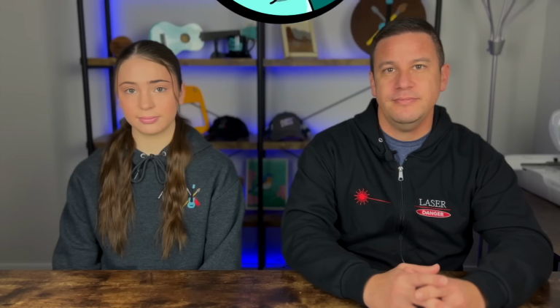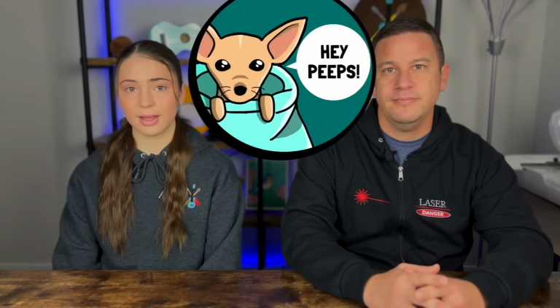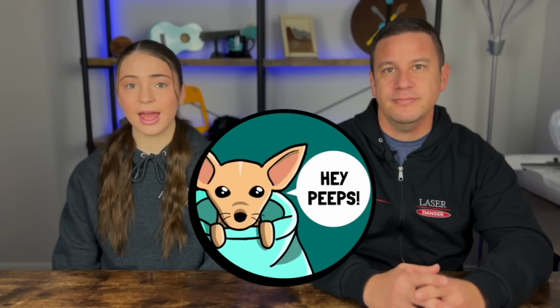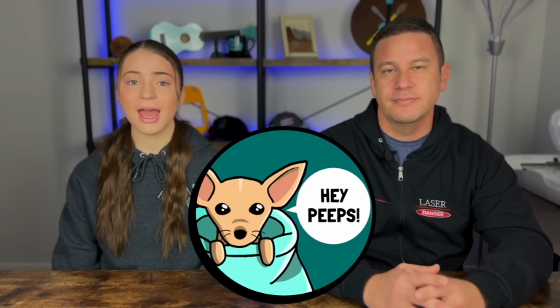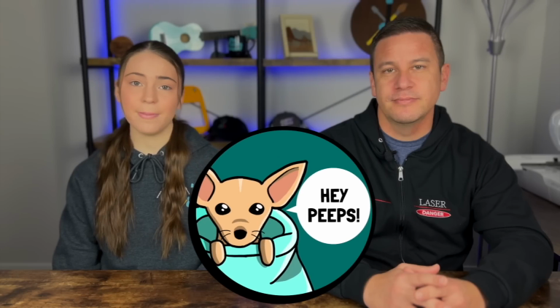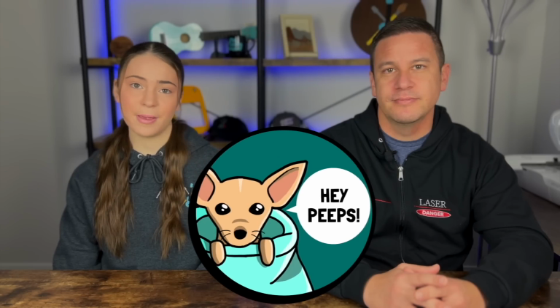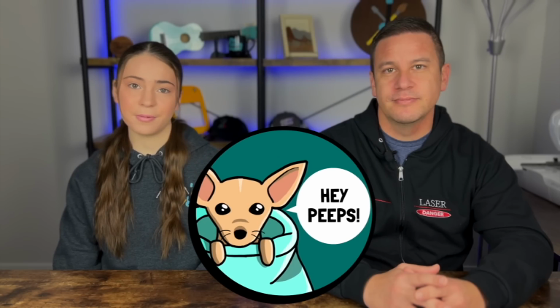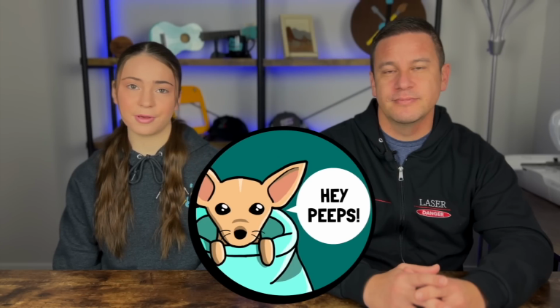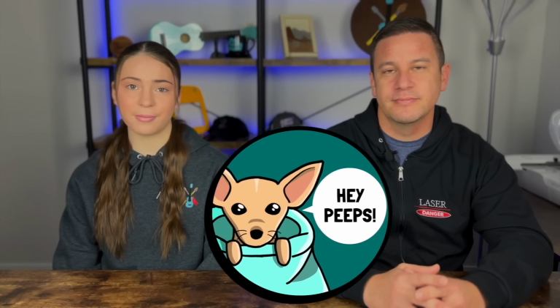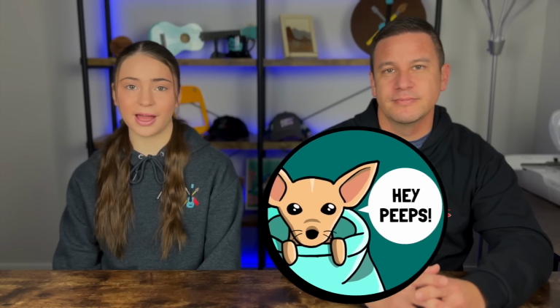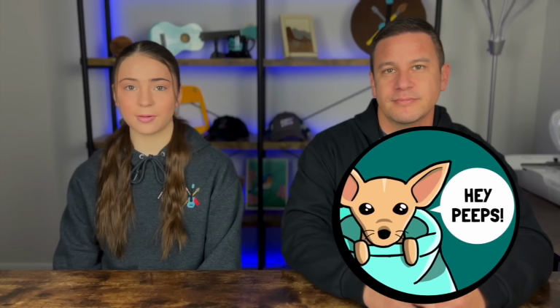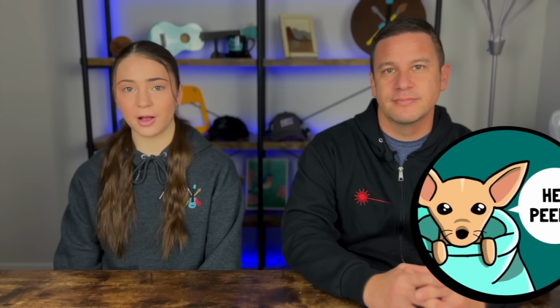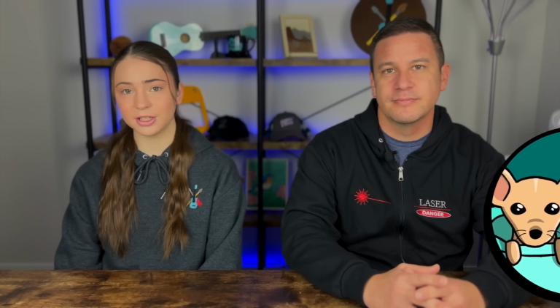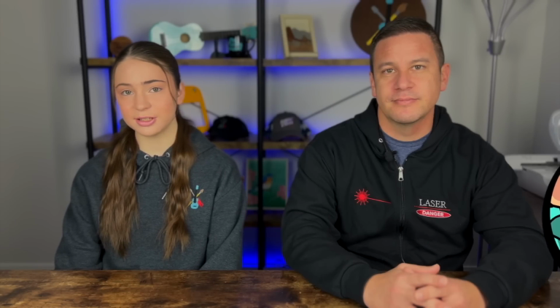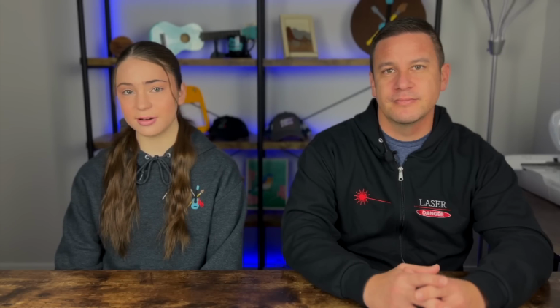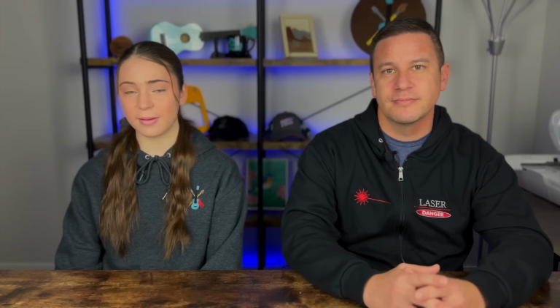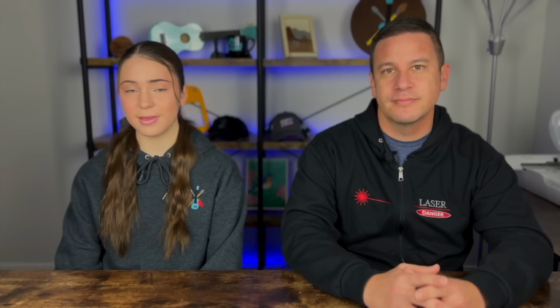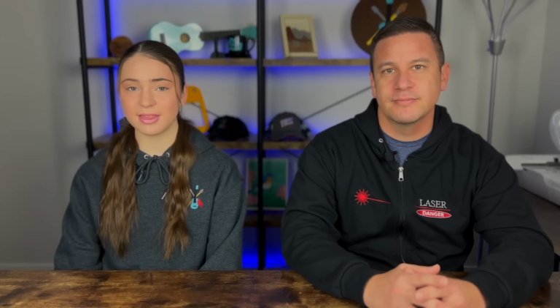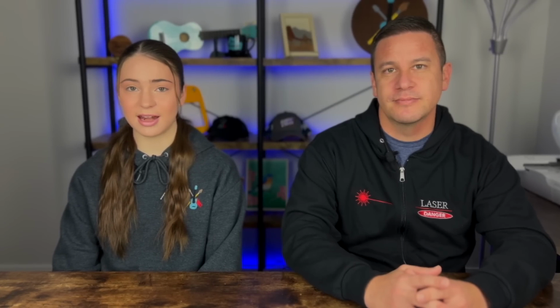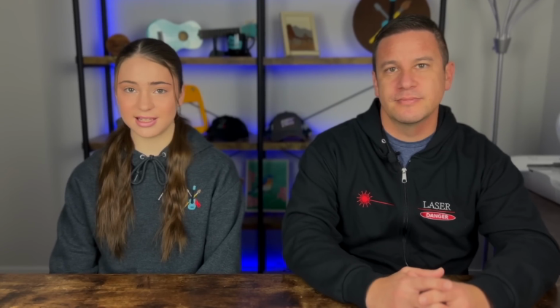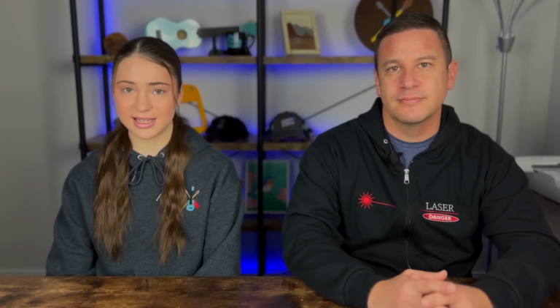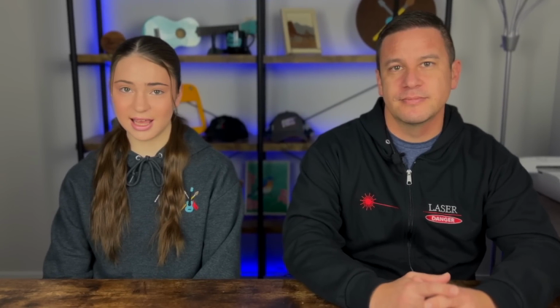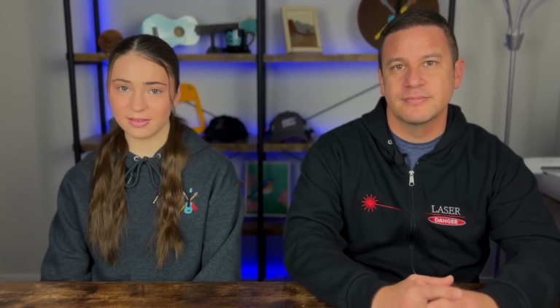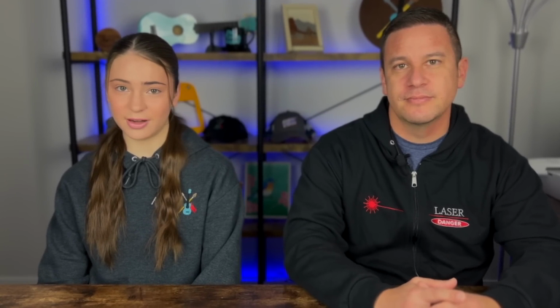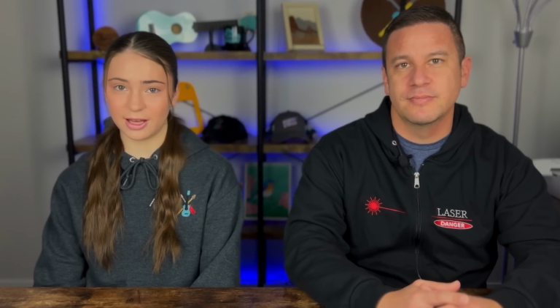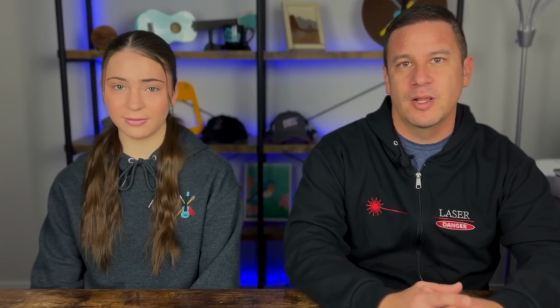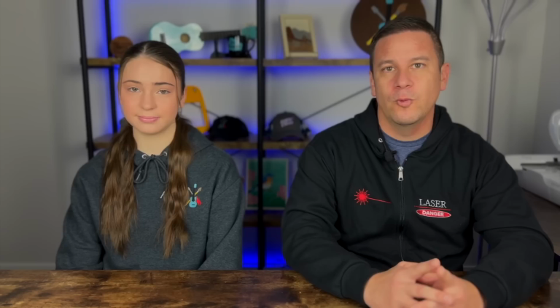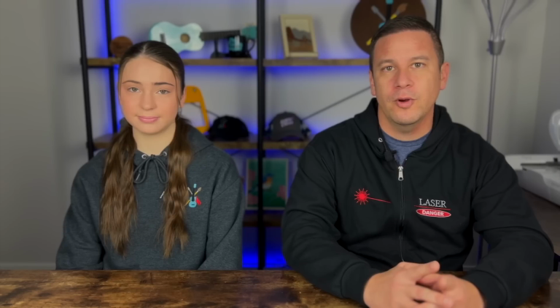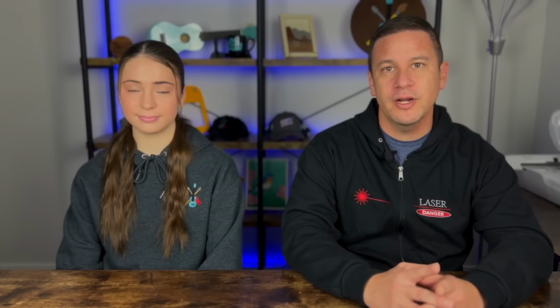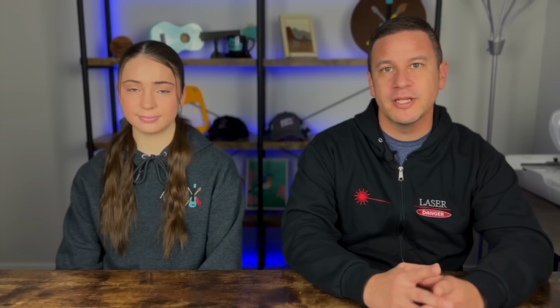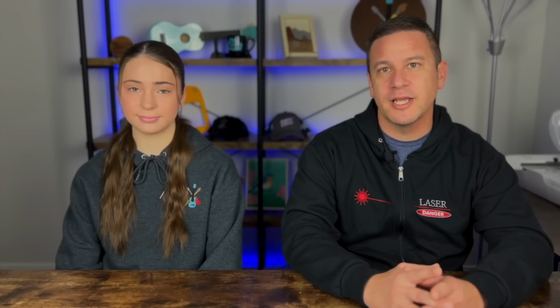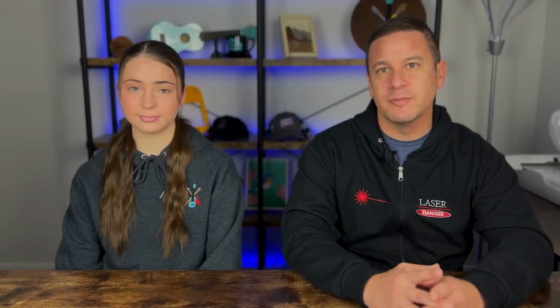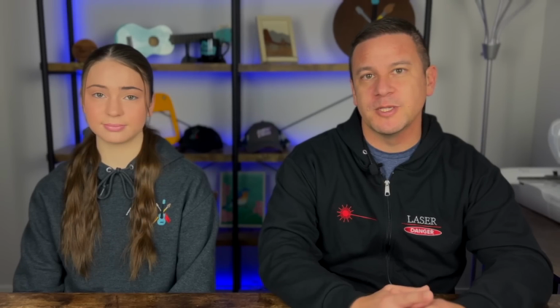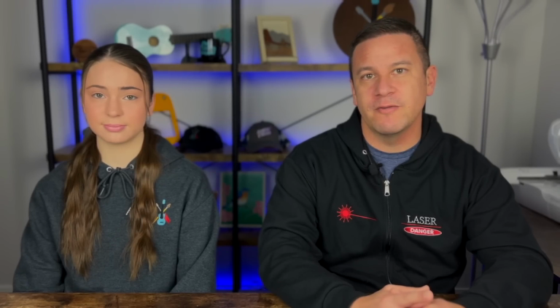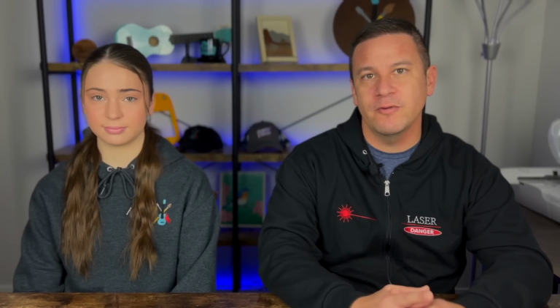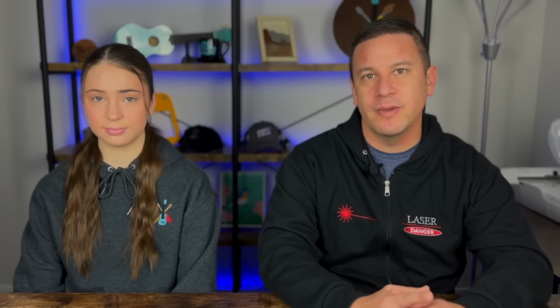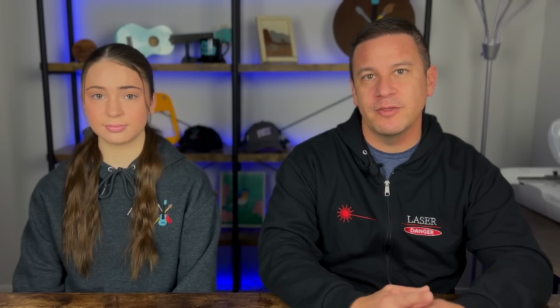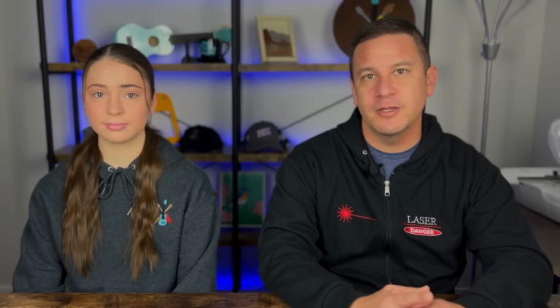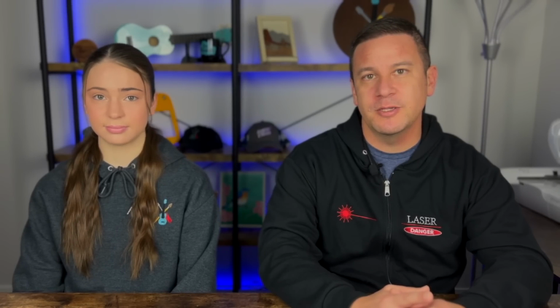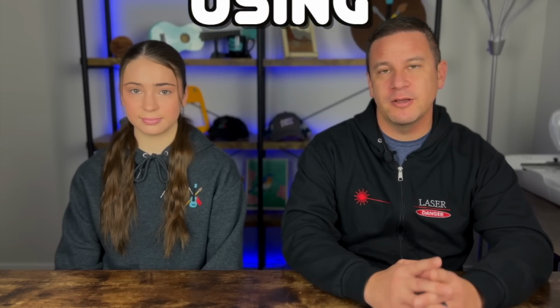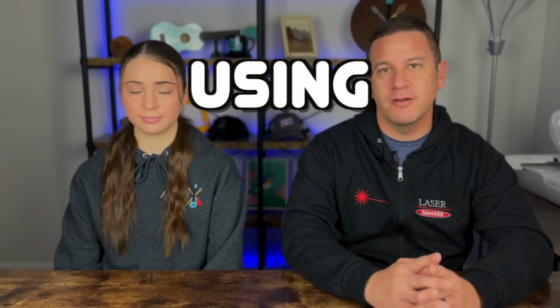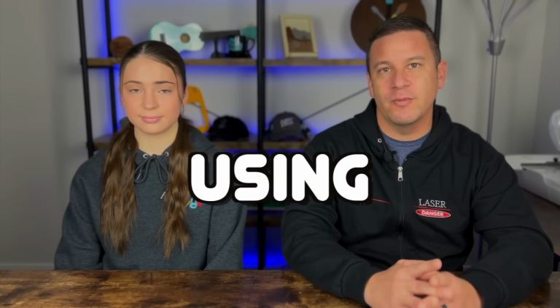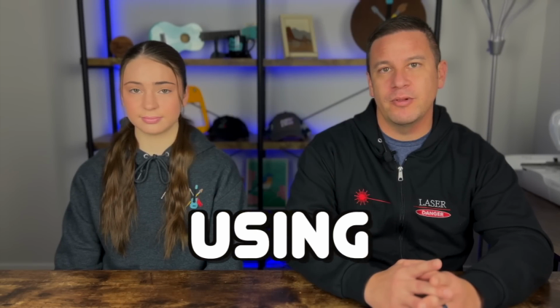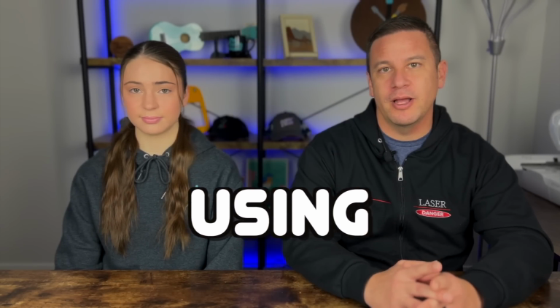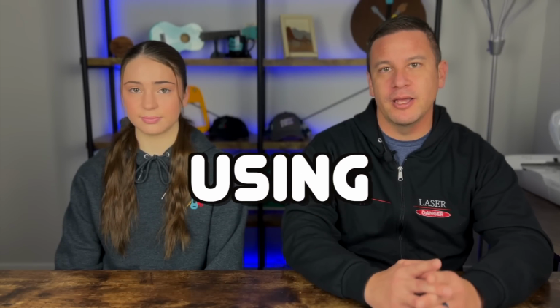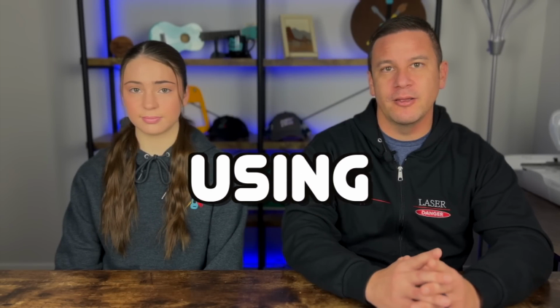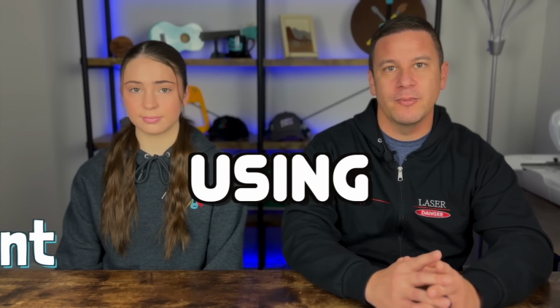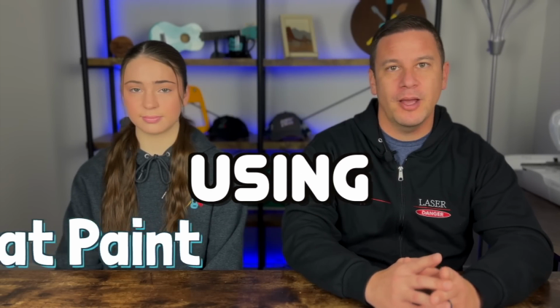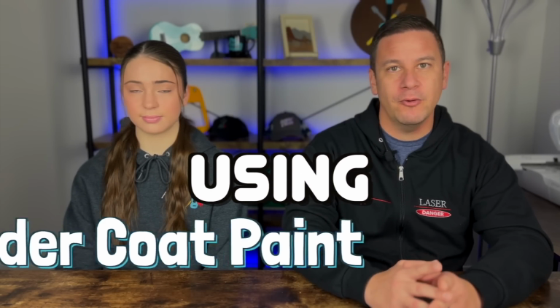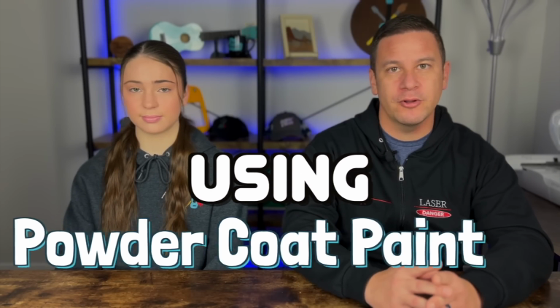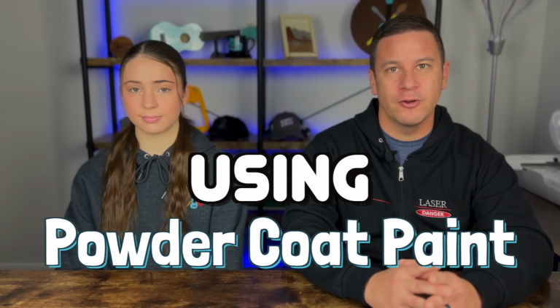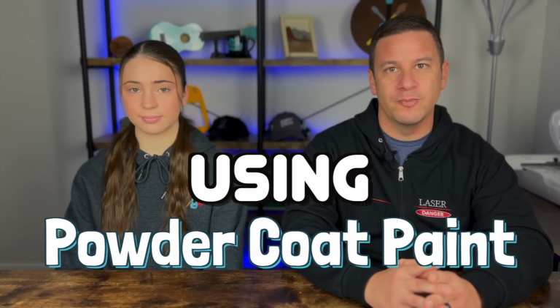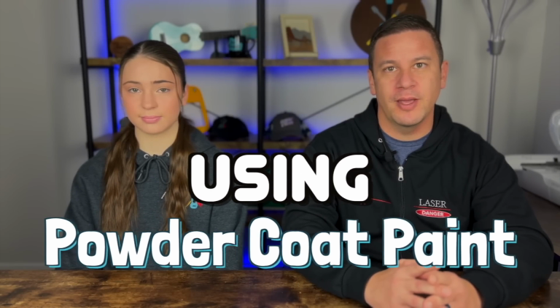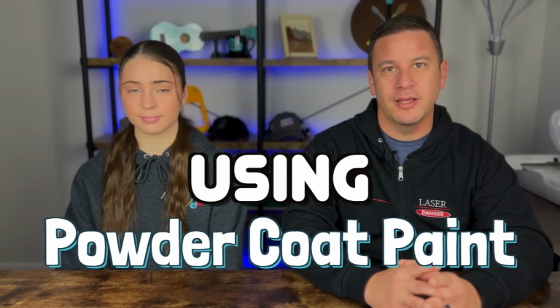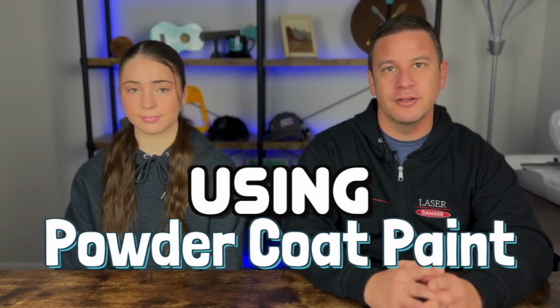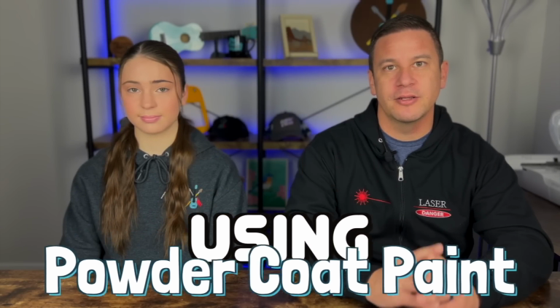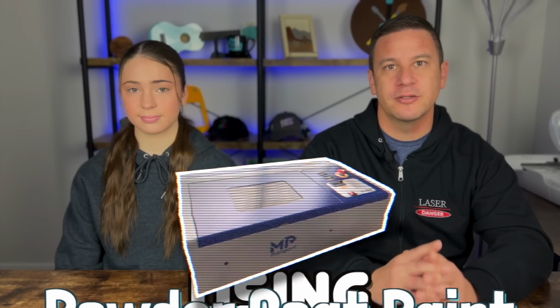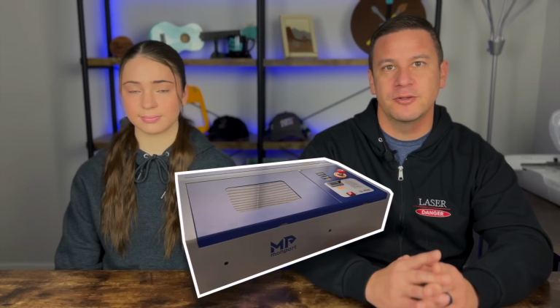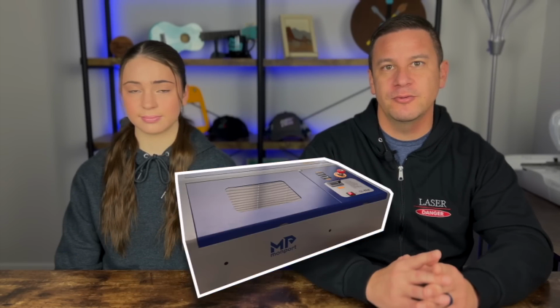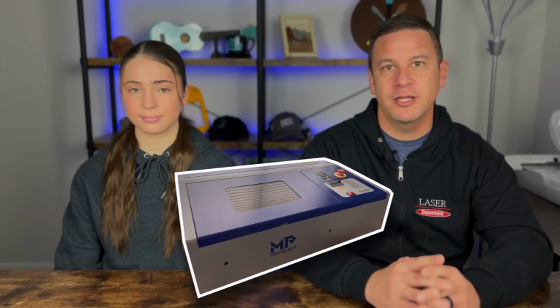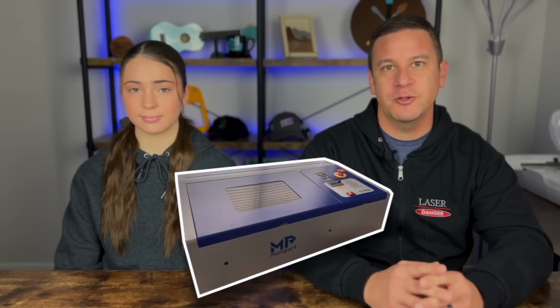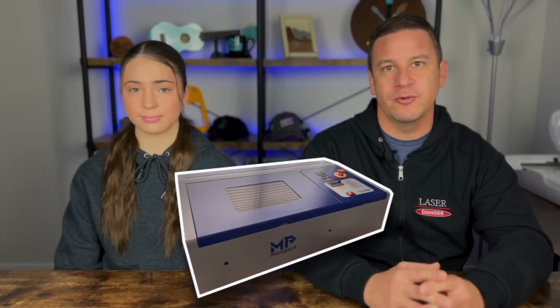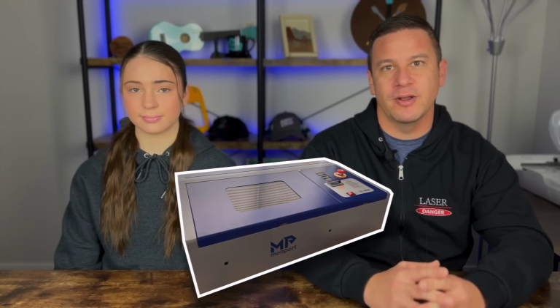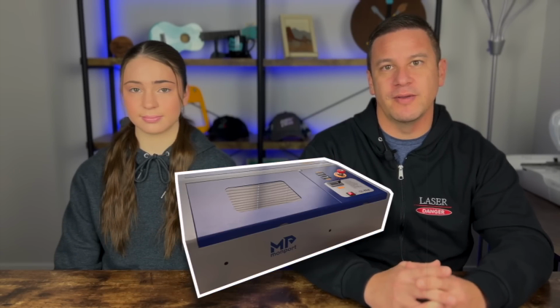Hey Peebs, welcome to Project Anonymous, and in today's video we're going to attempt several methods of applying powder coat paint to laser engraving.